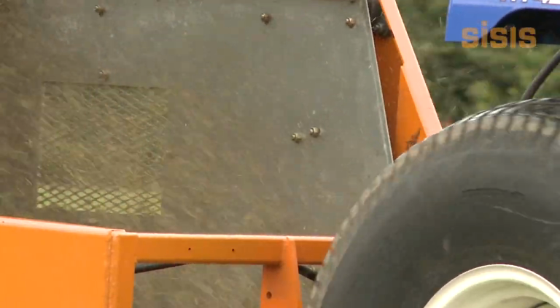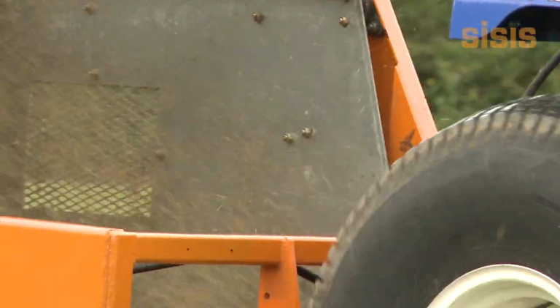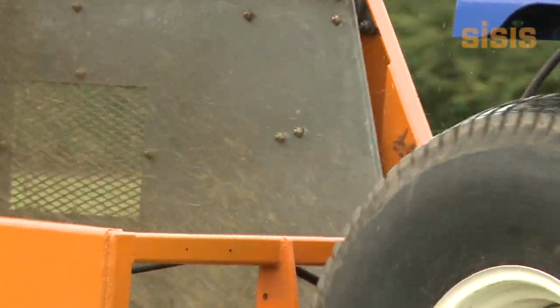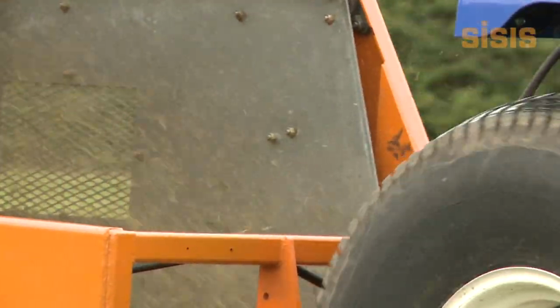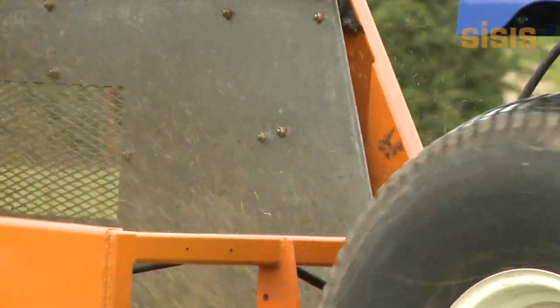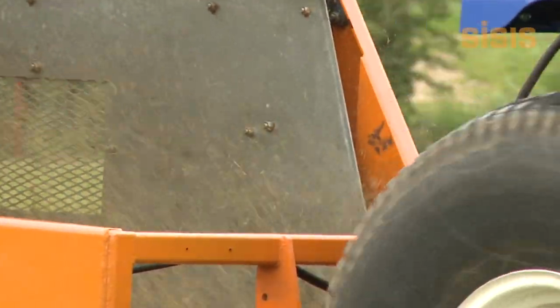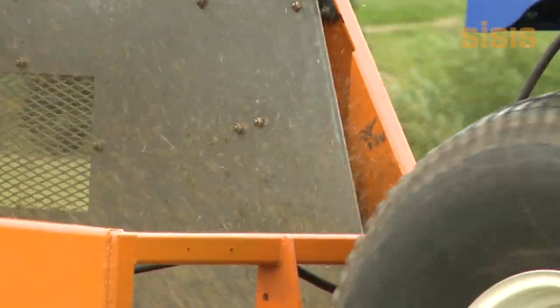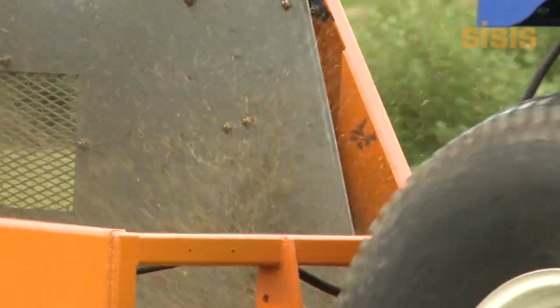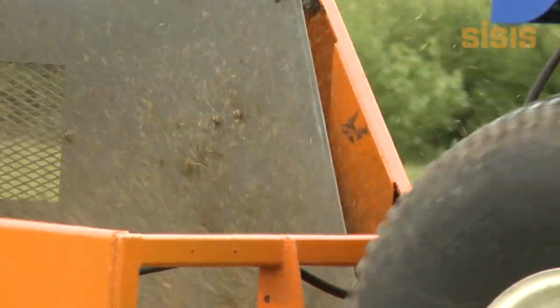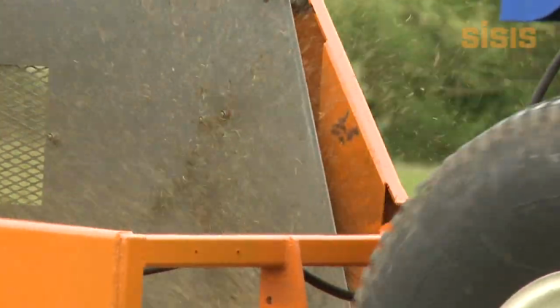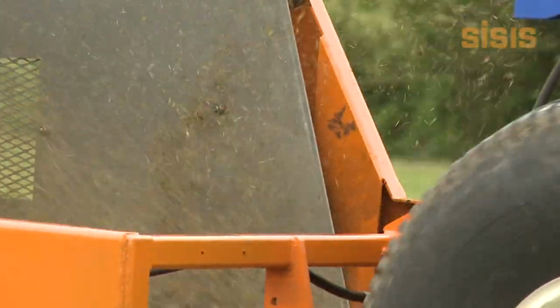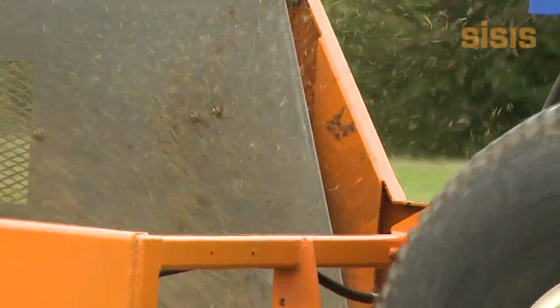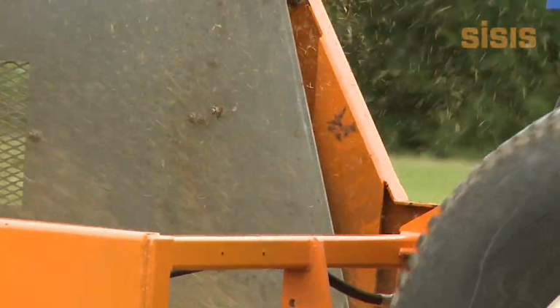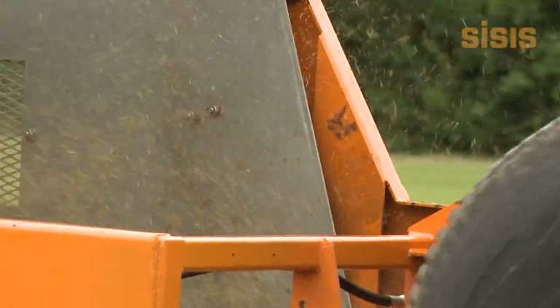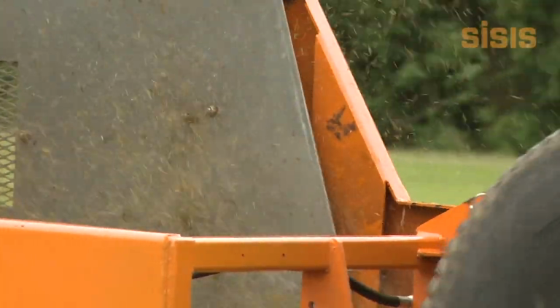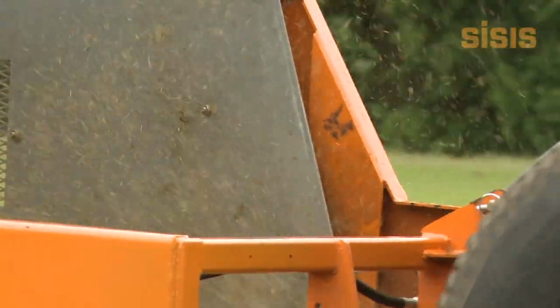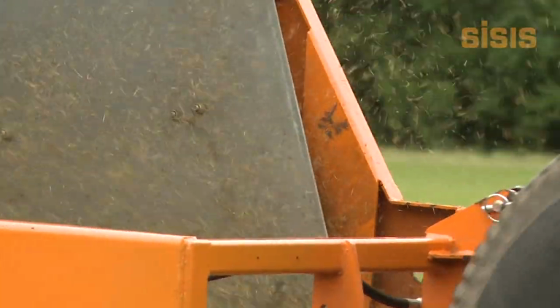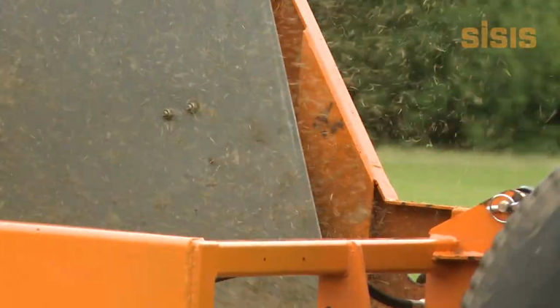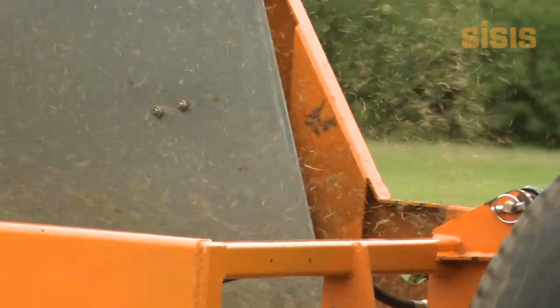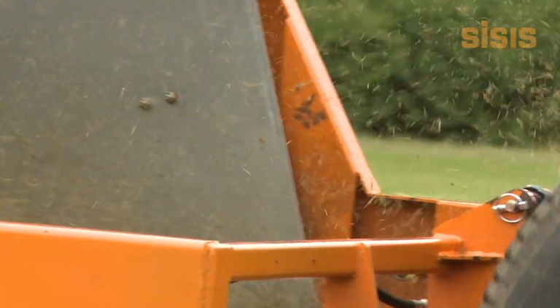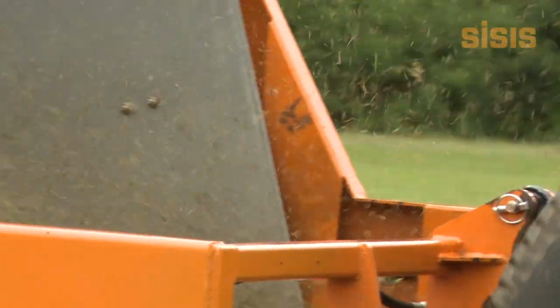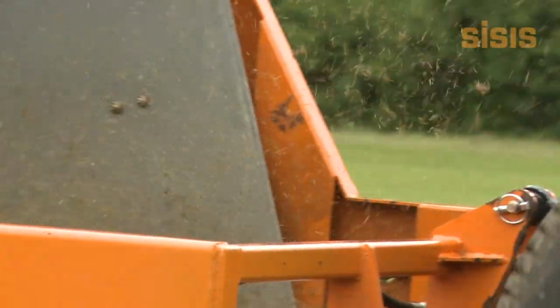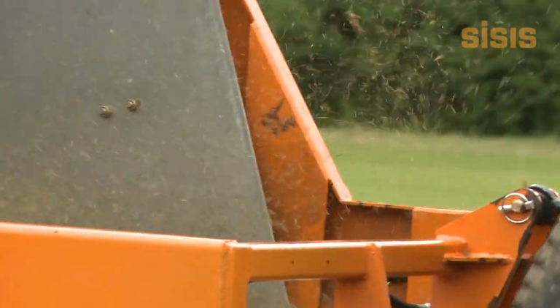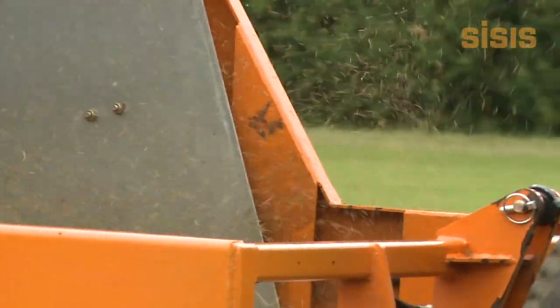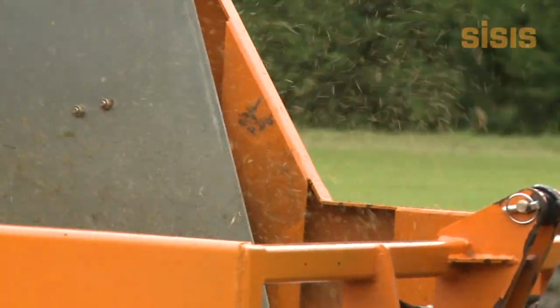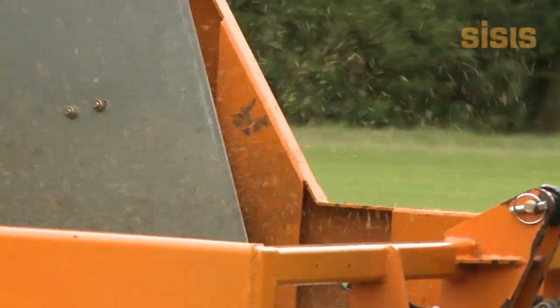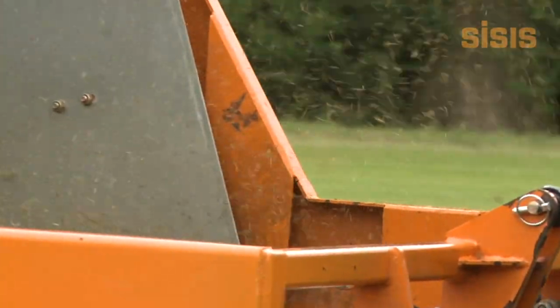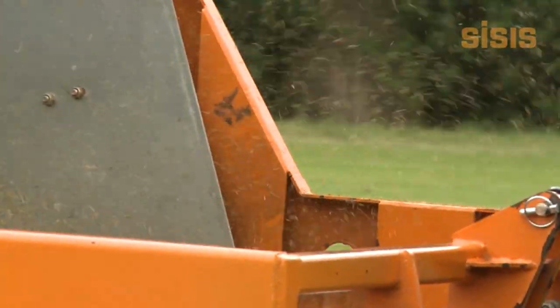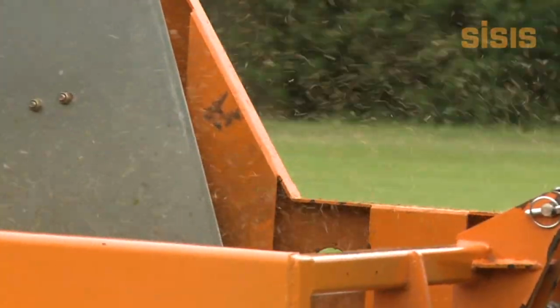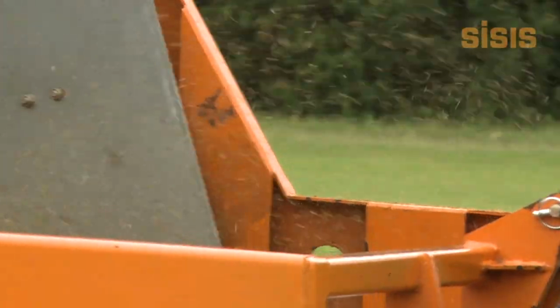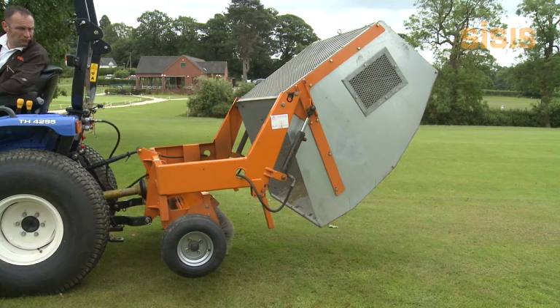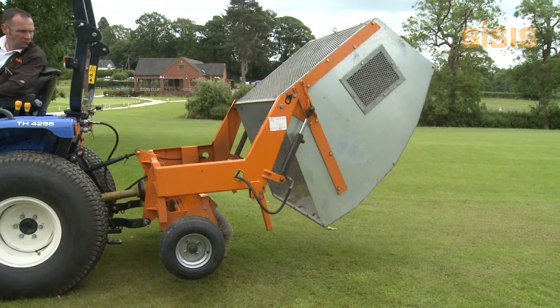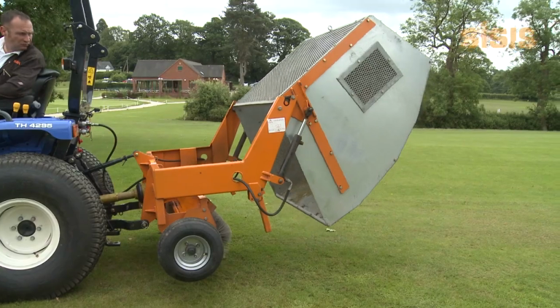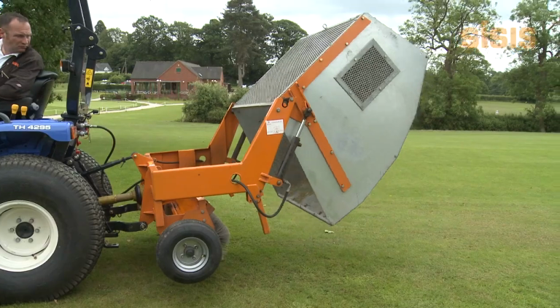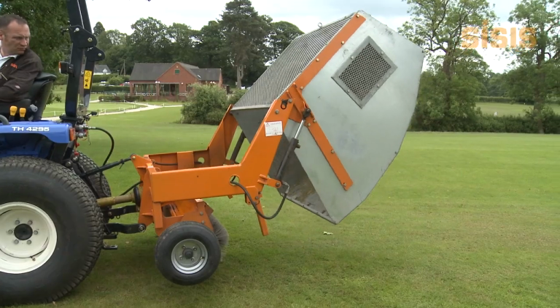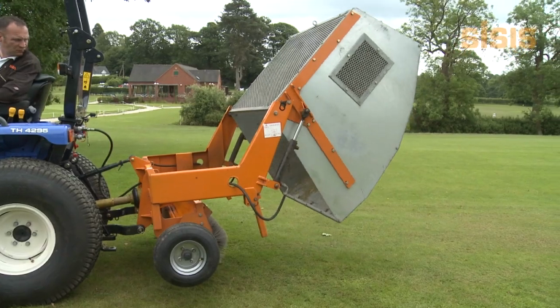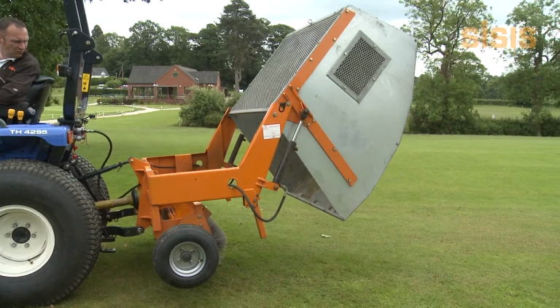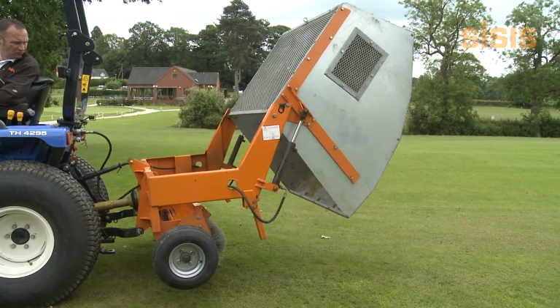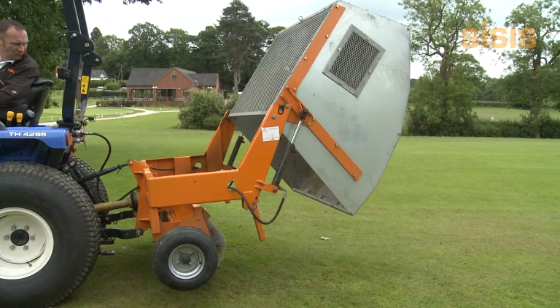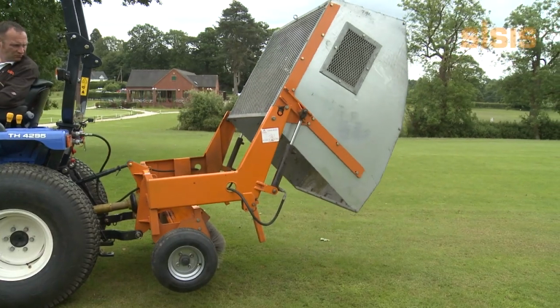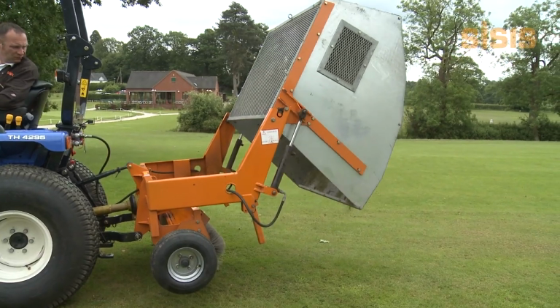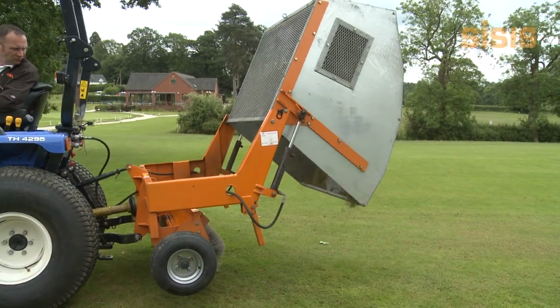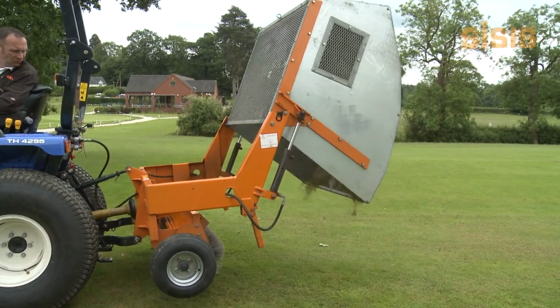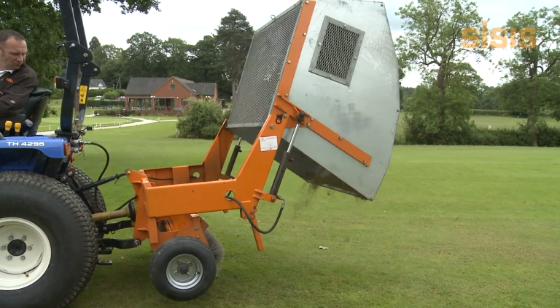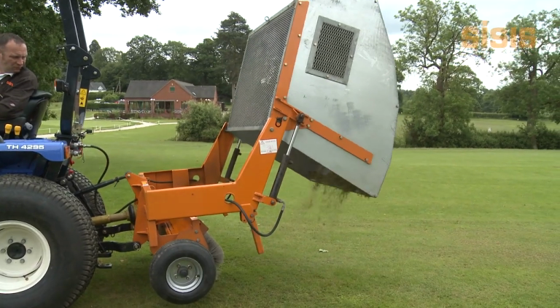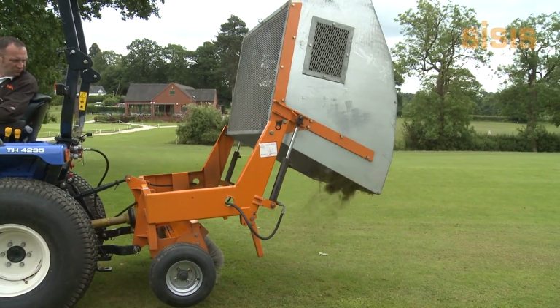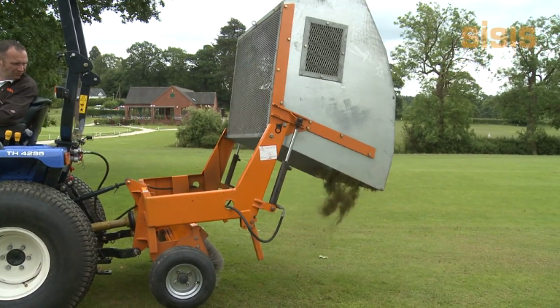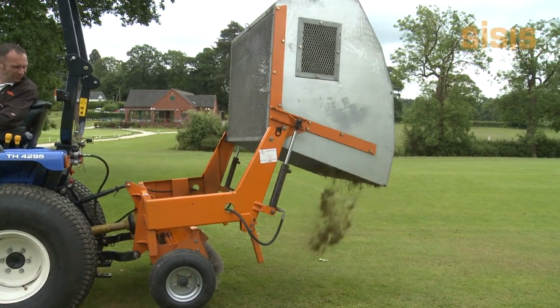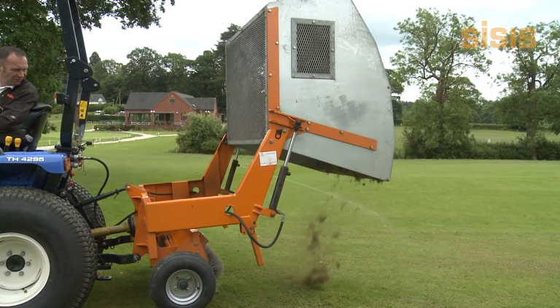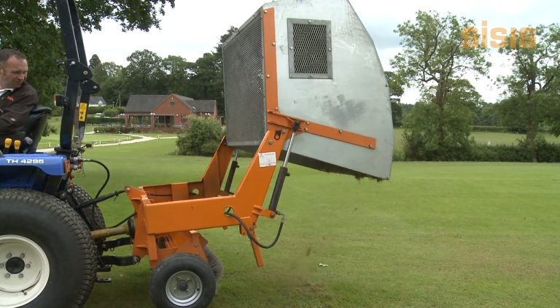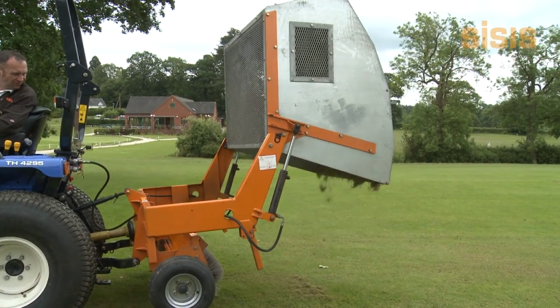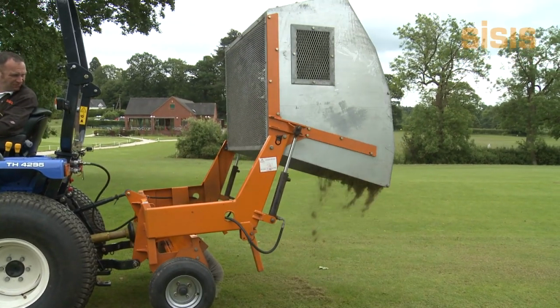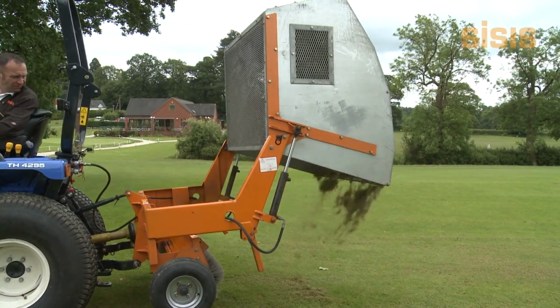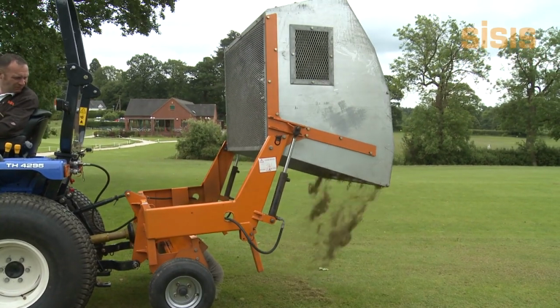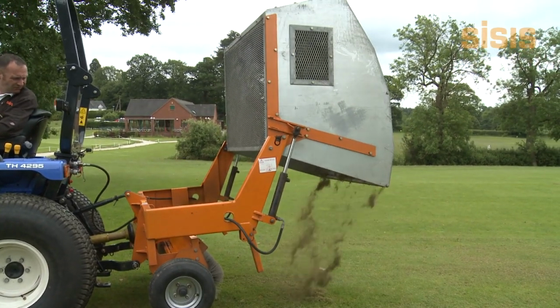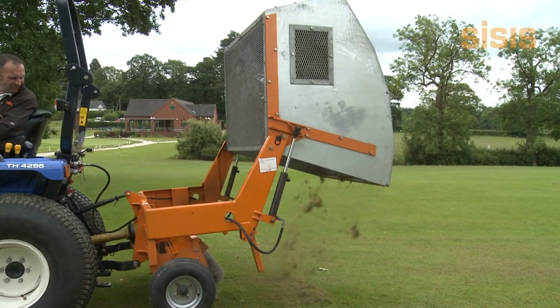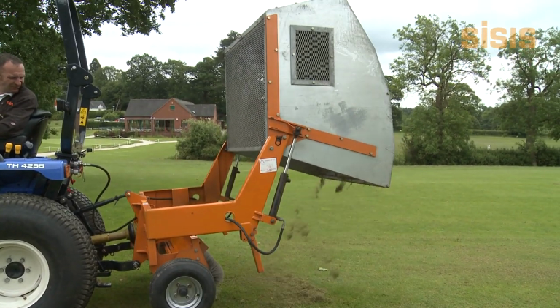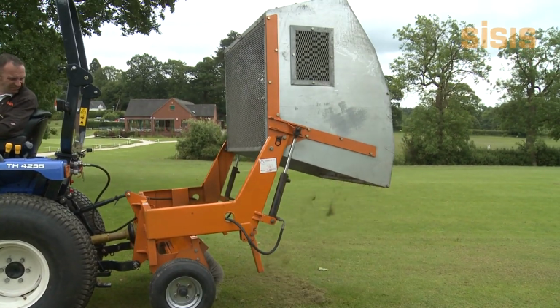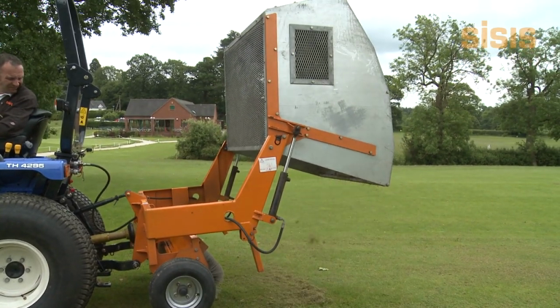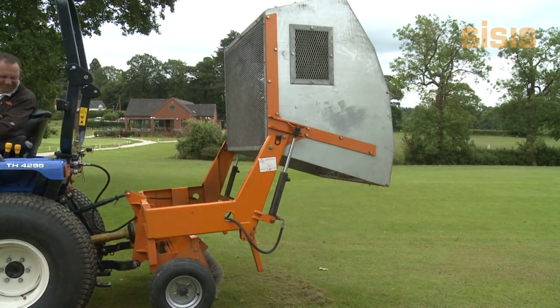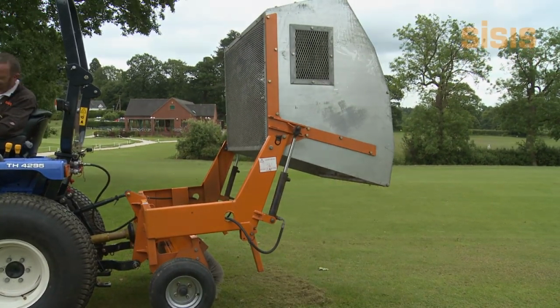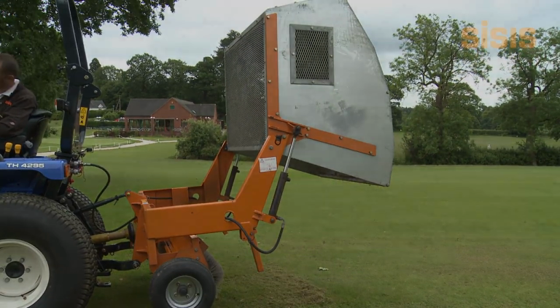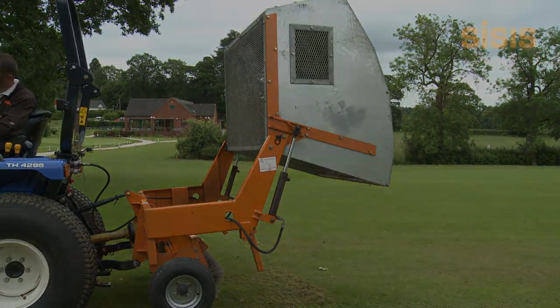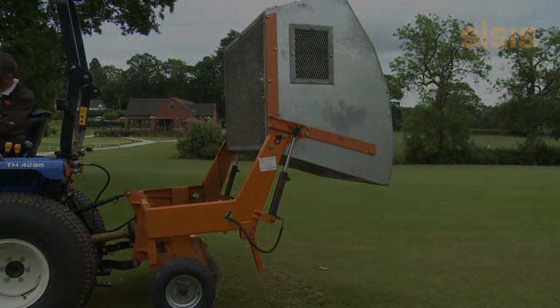The Litter Miner 1500 is 1500mm wide (60 inches), with a hydraulic tip and a minimum tractor requirement of 30 horsepower.